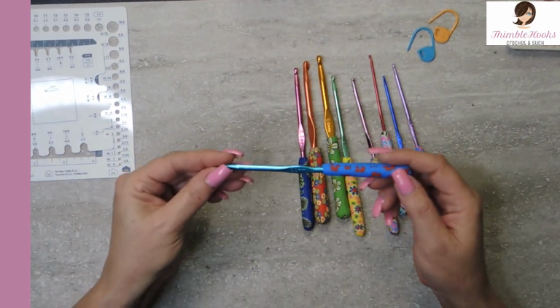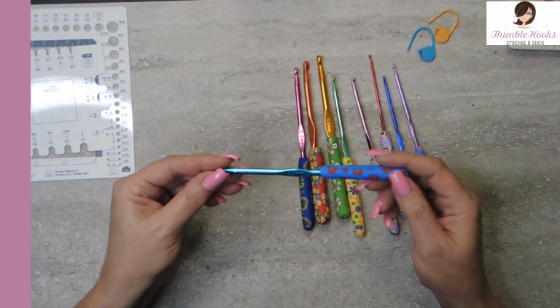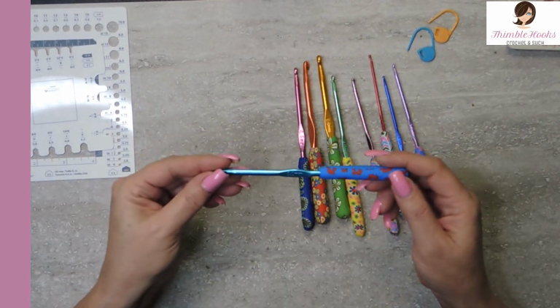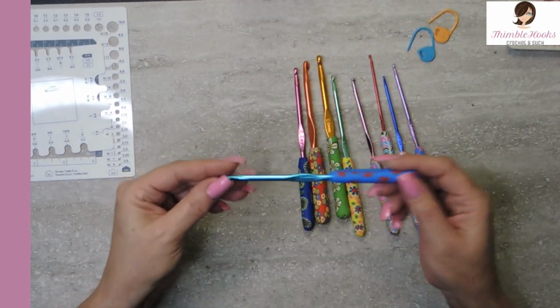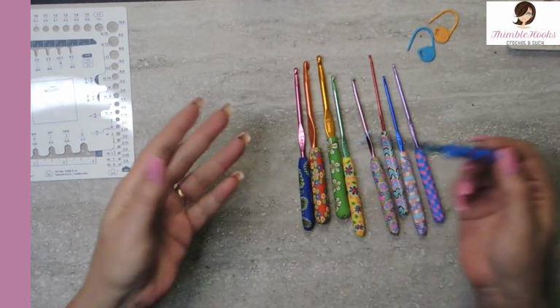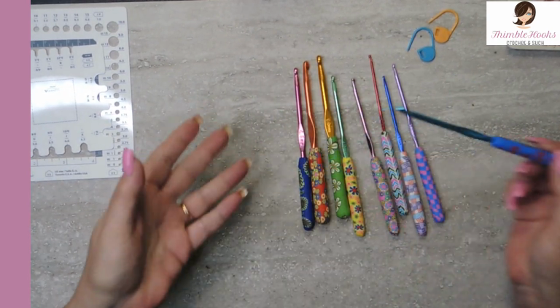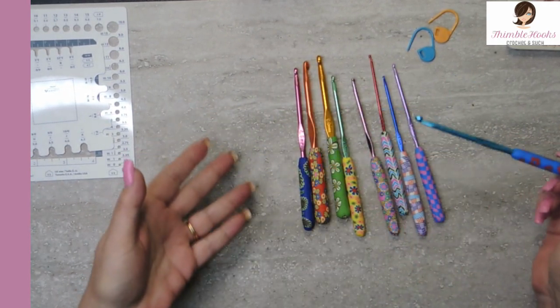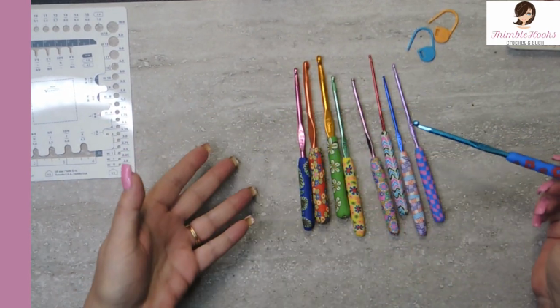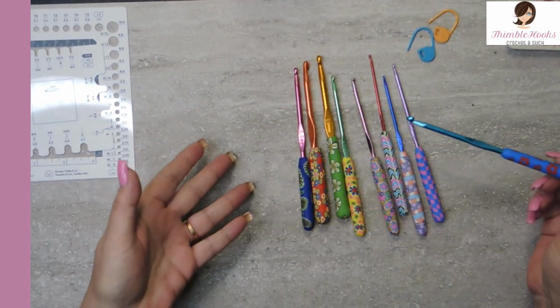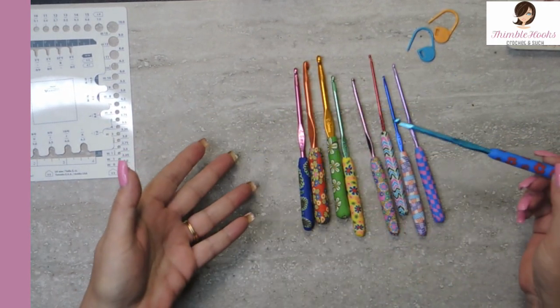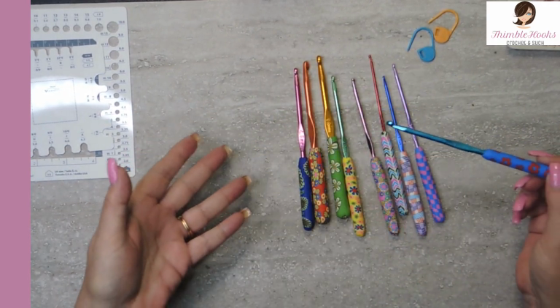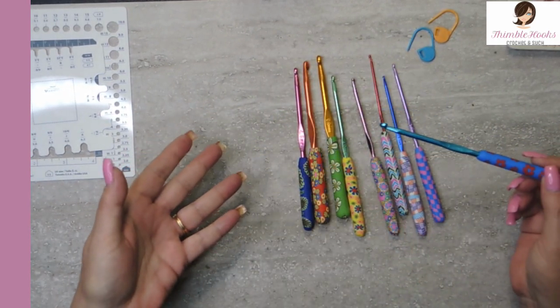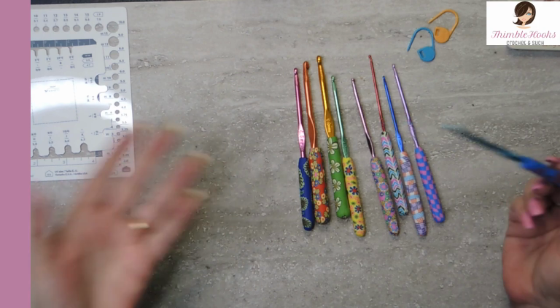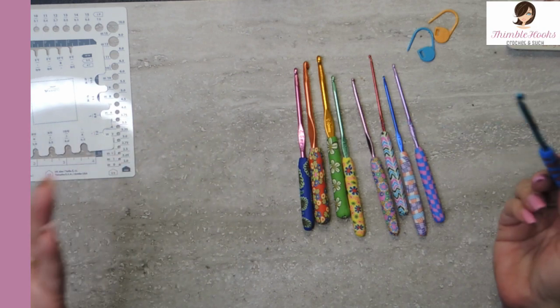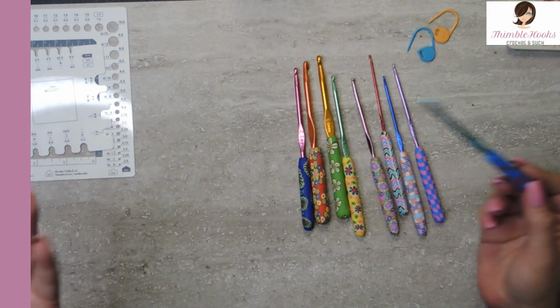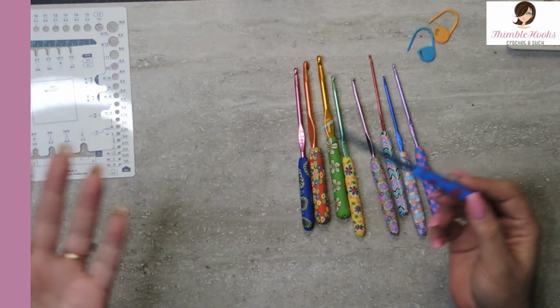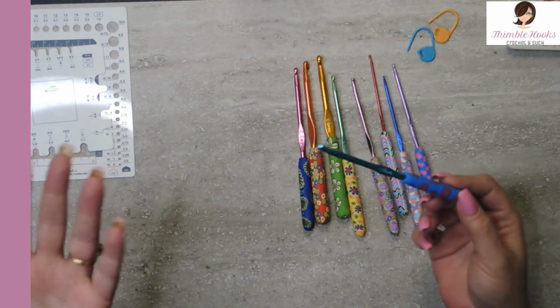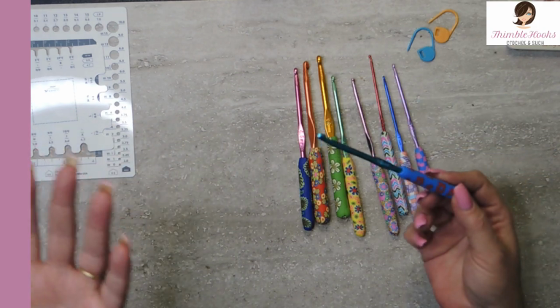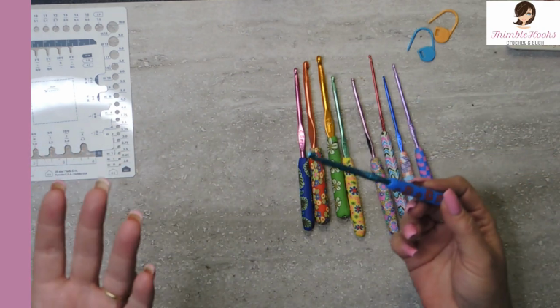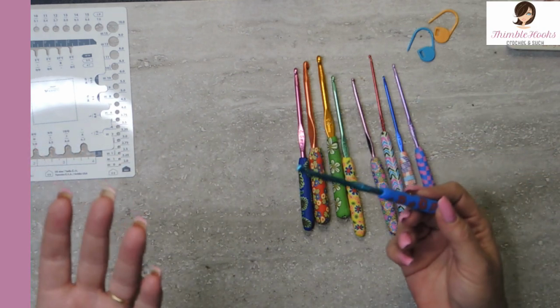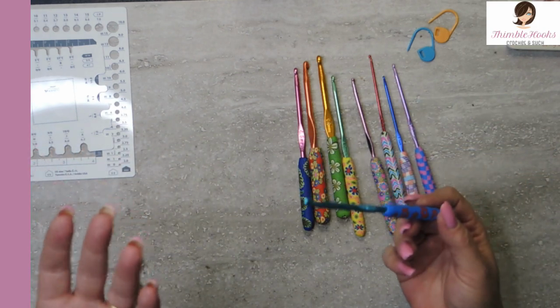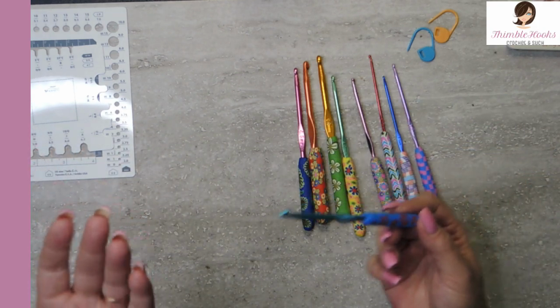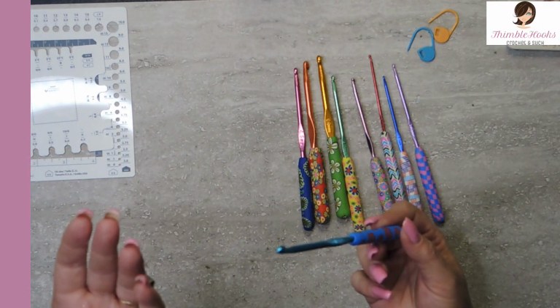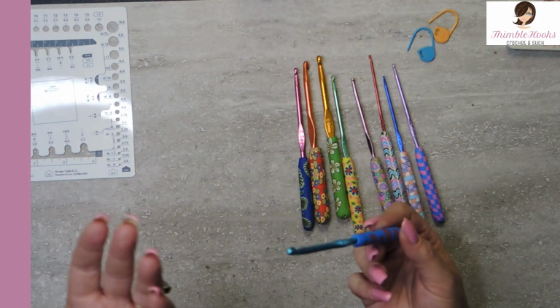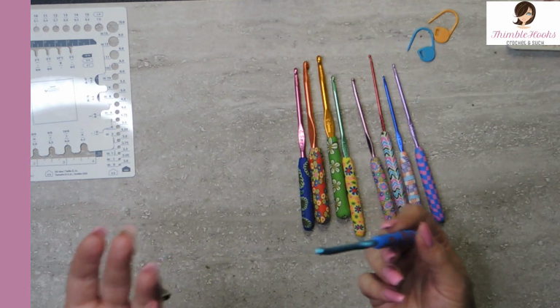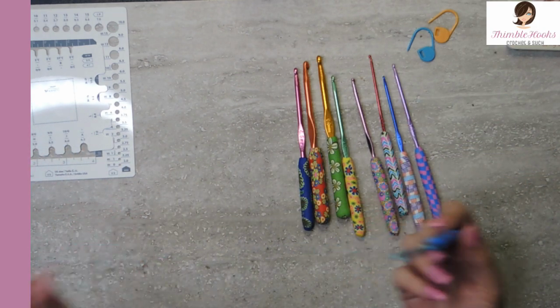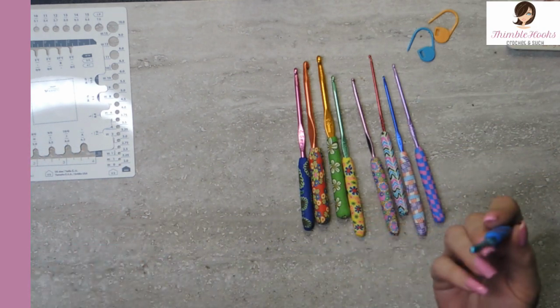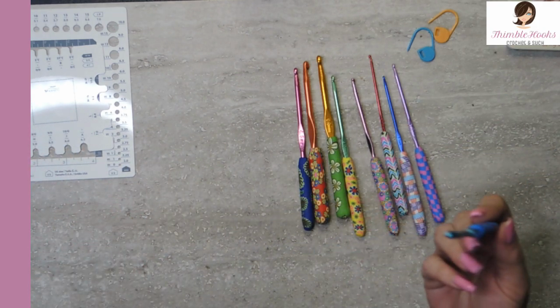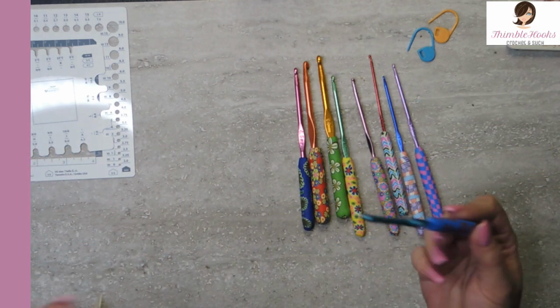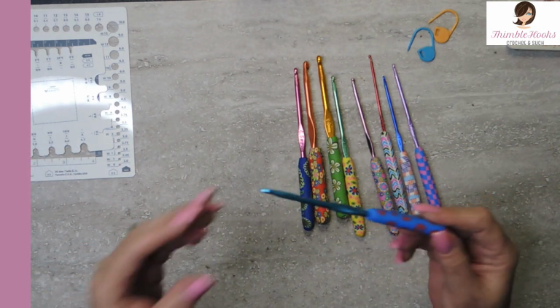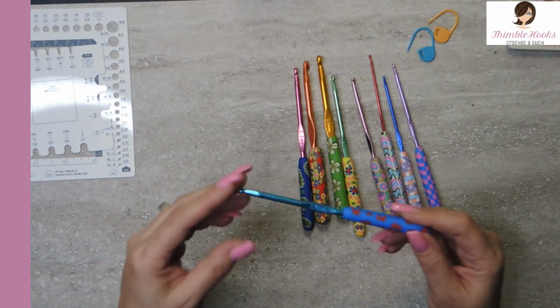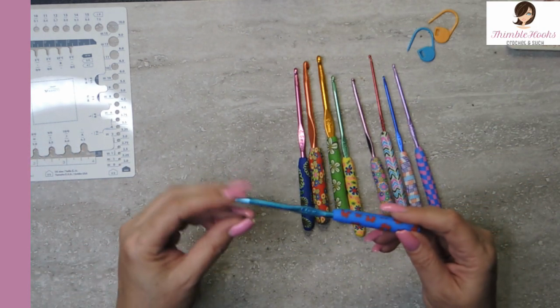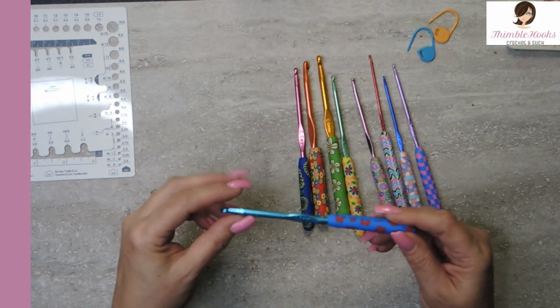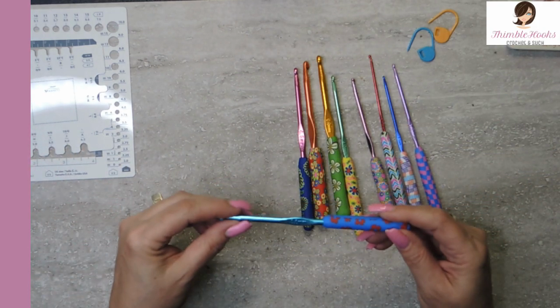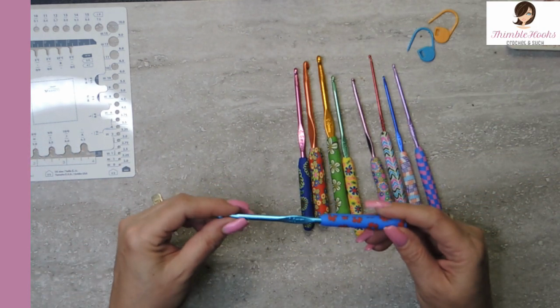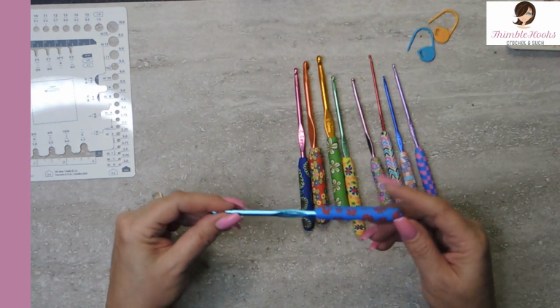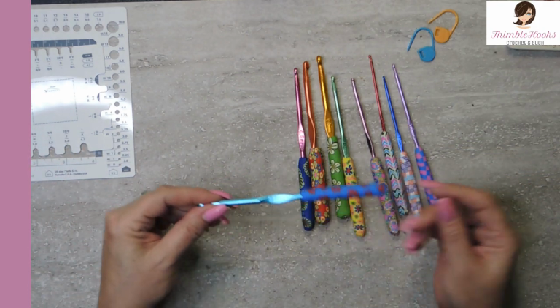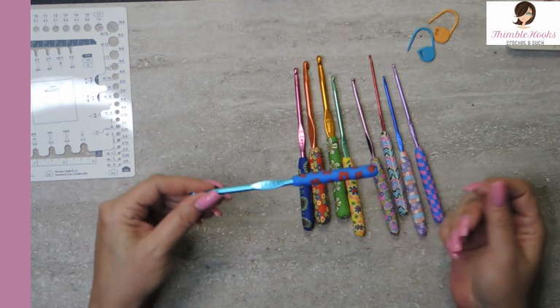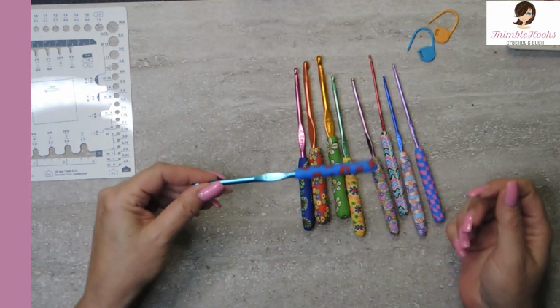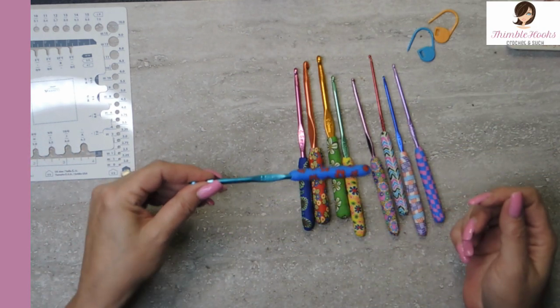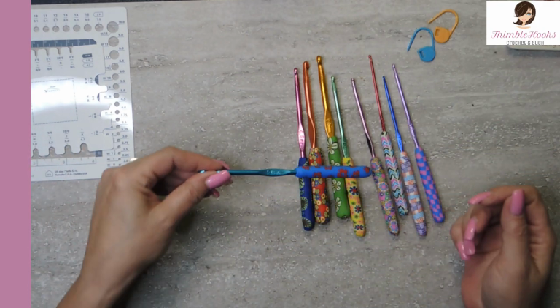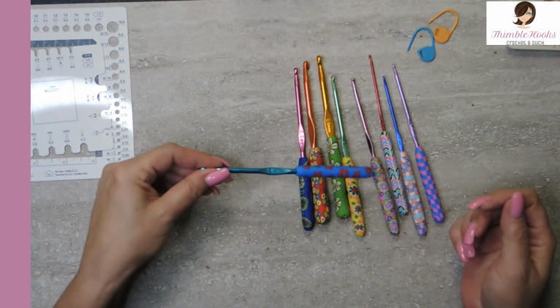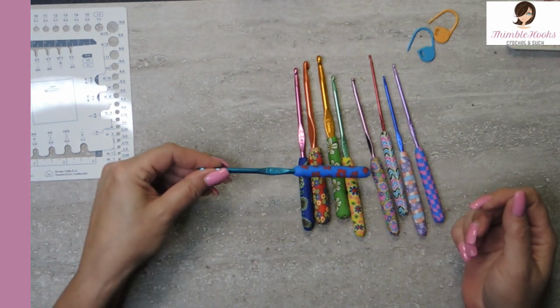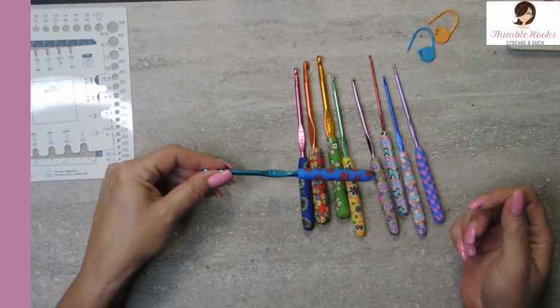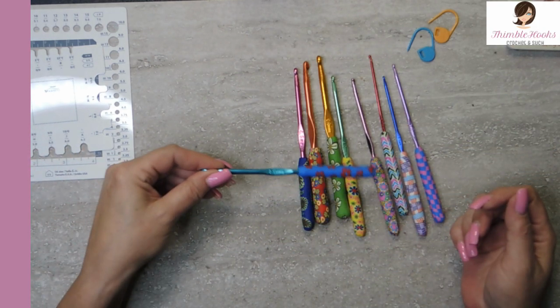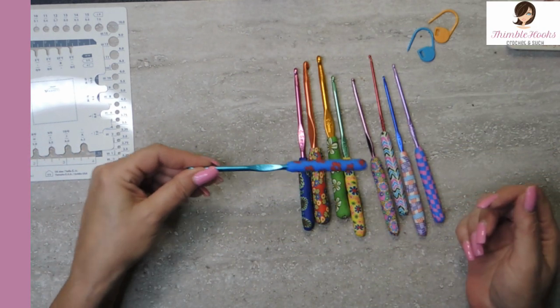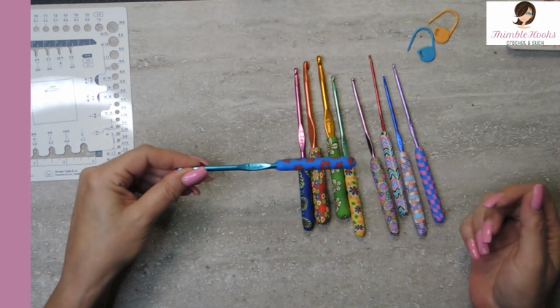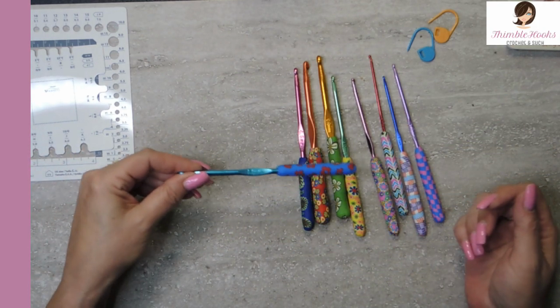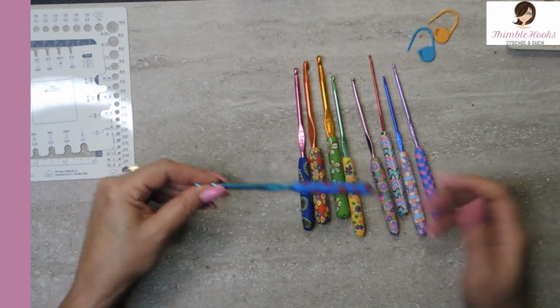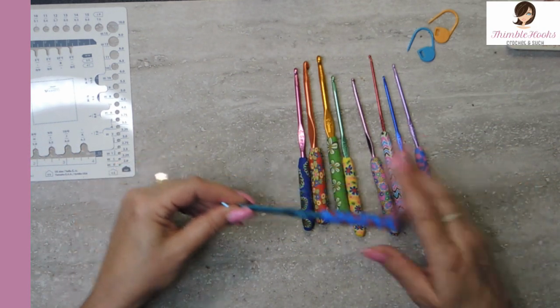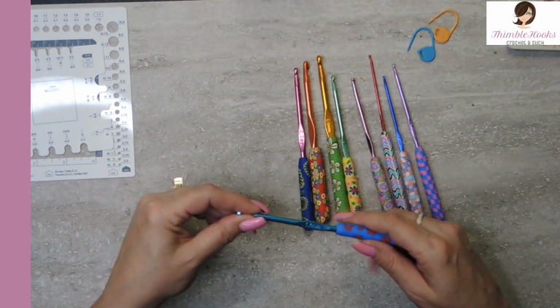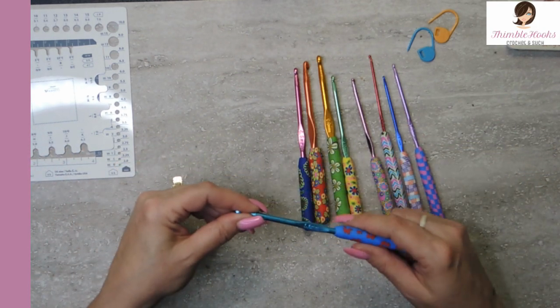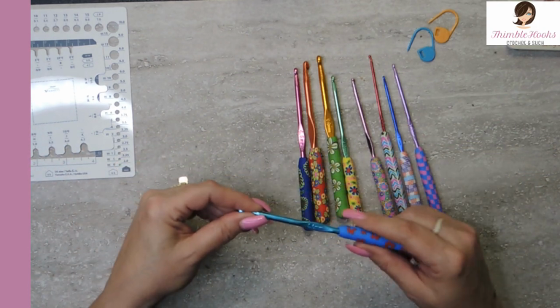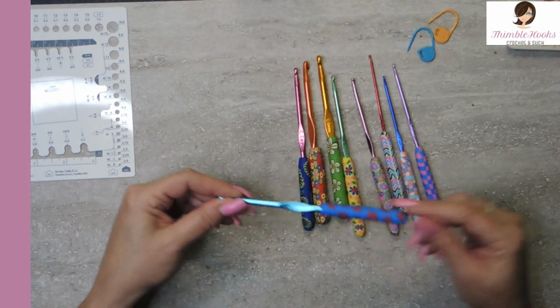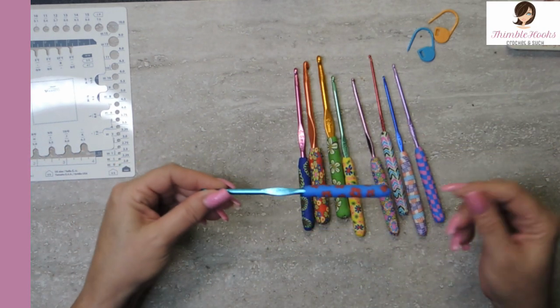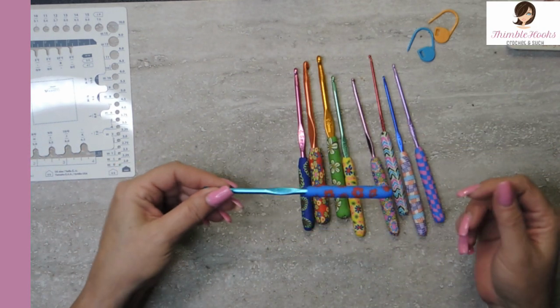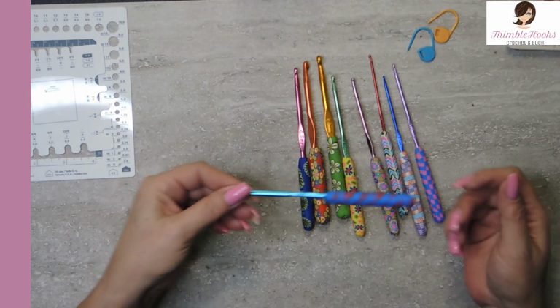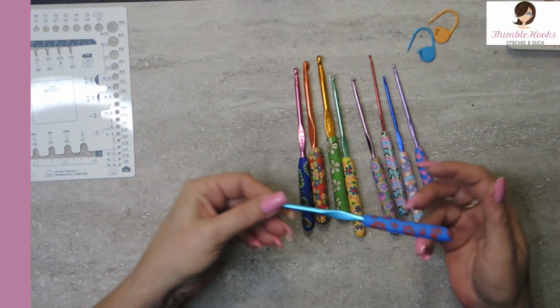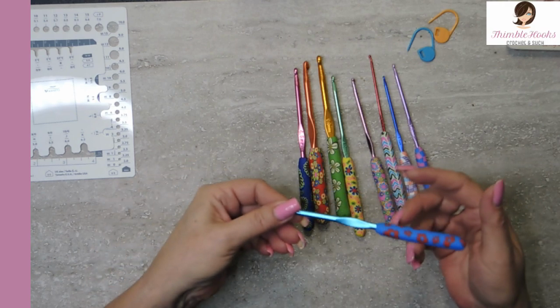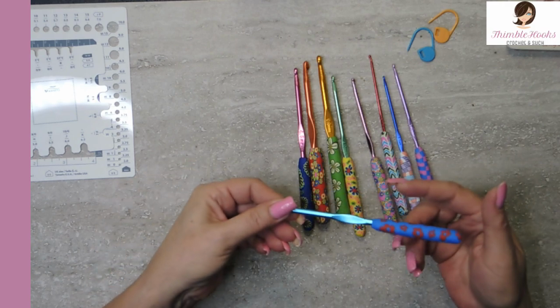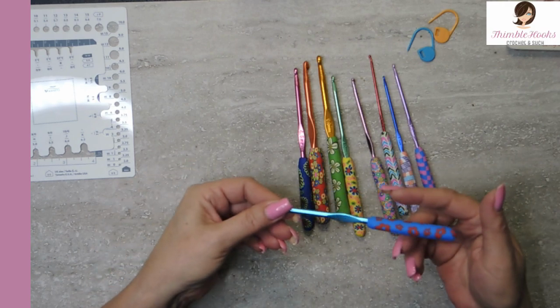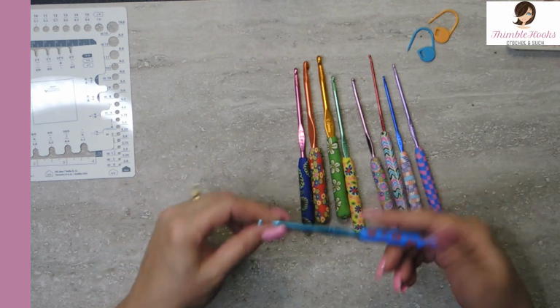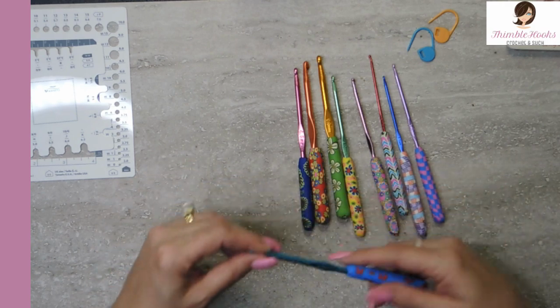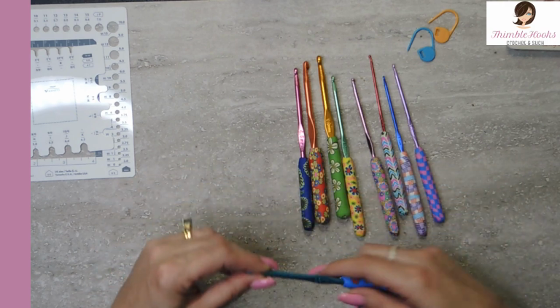These are nine pieces and they're like $15 on Amazon. They're all cute and fun and easy to find.